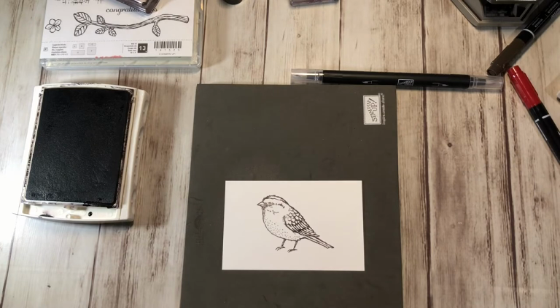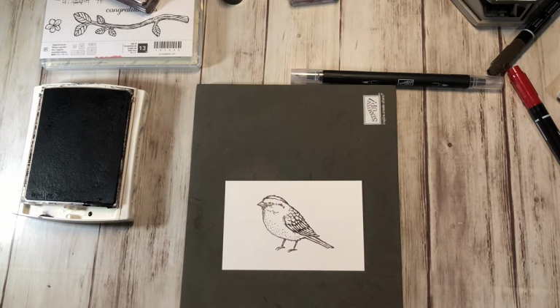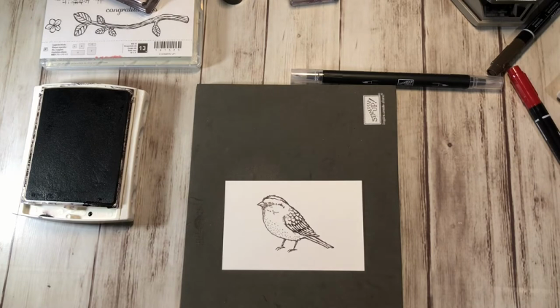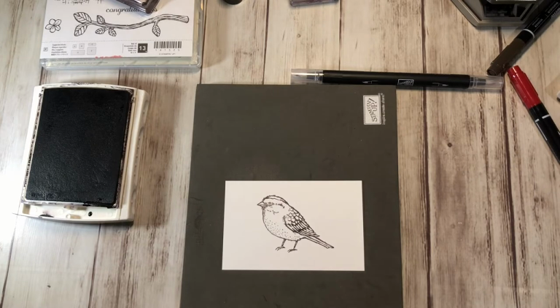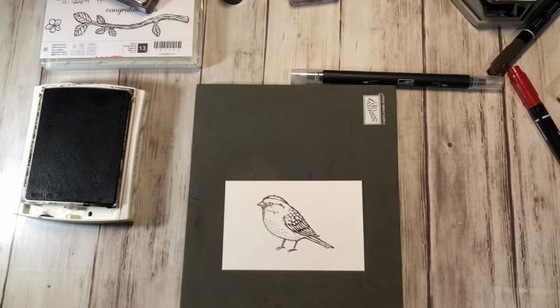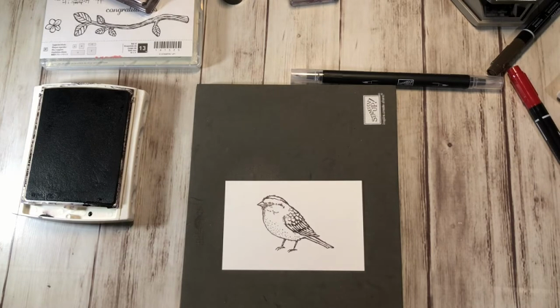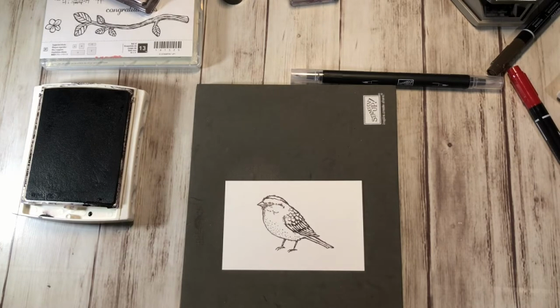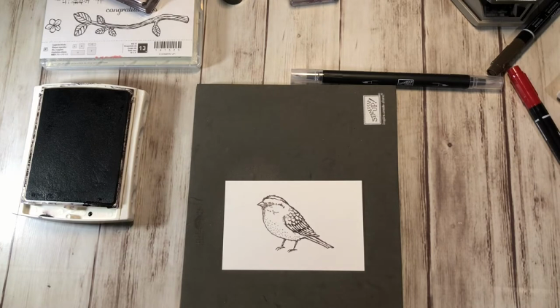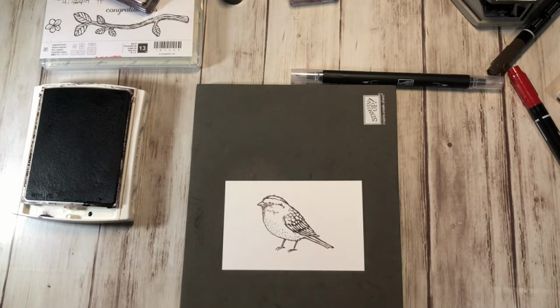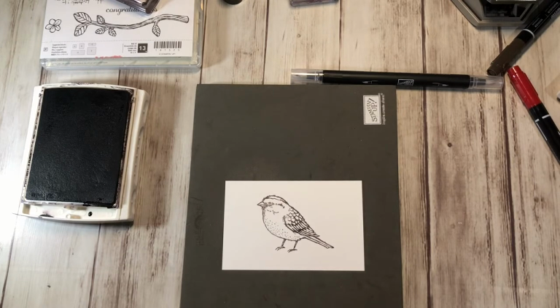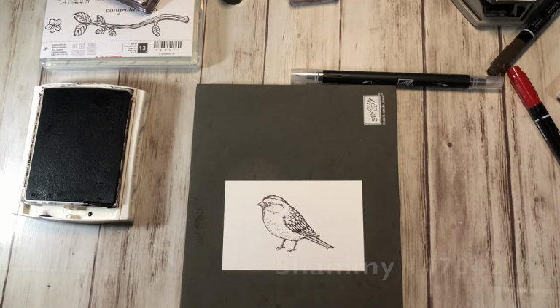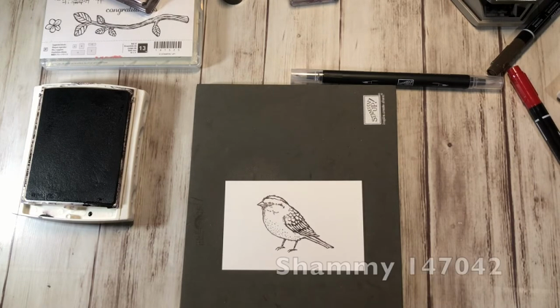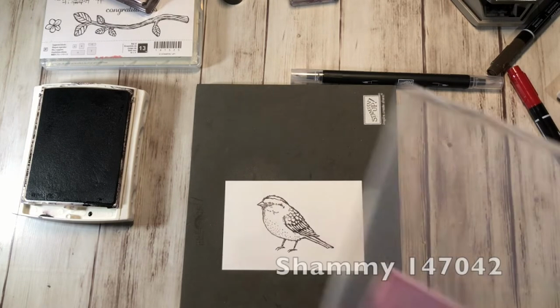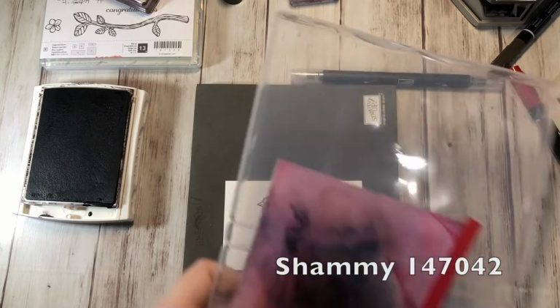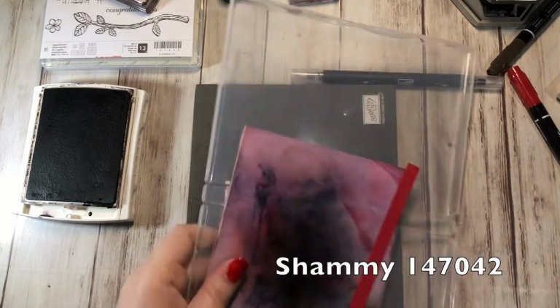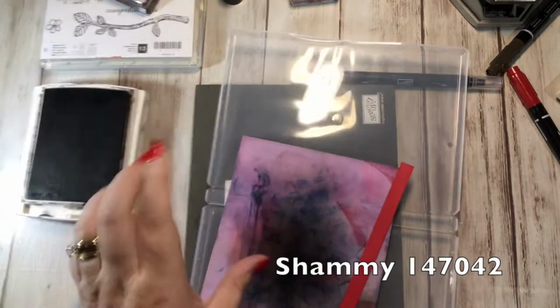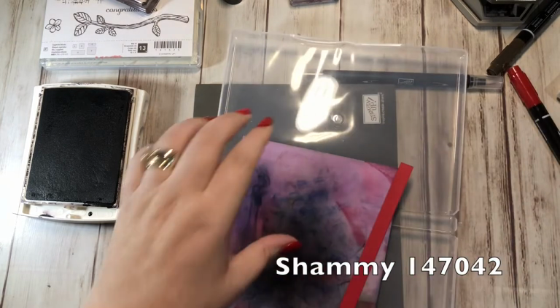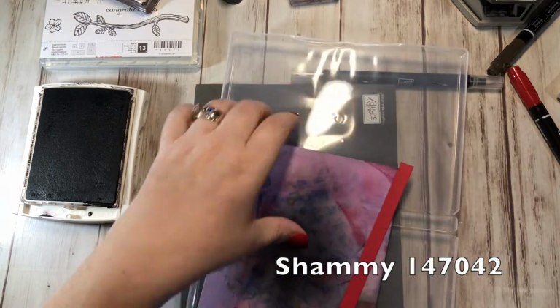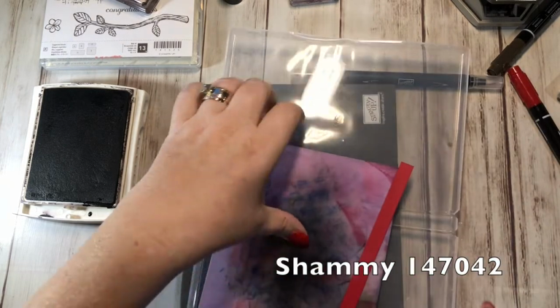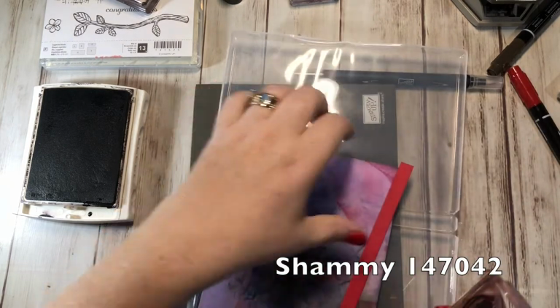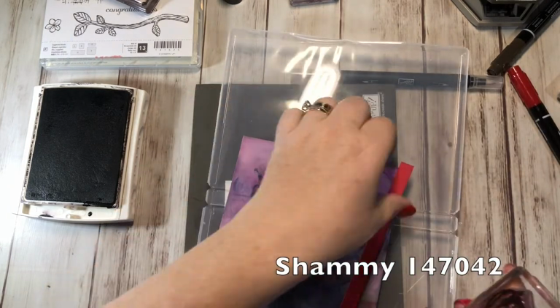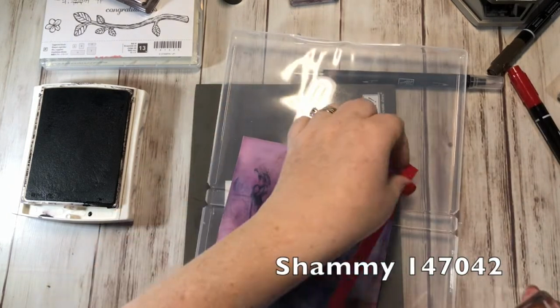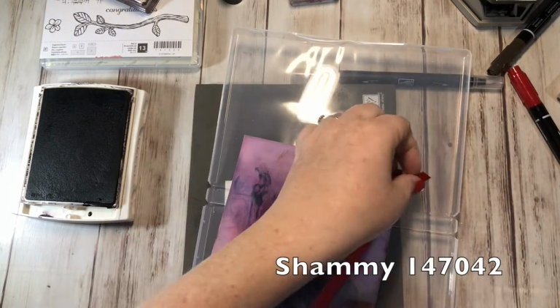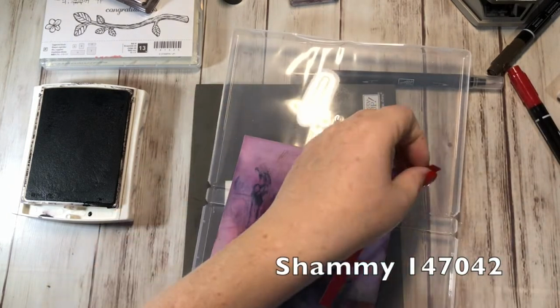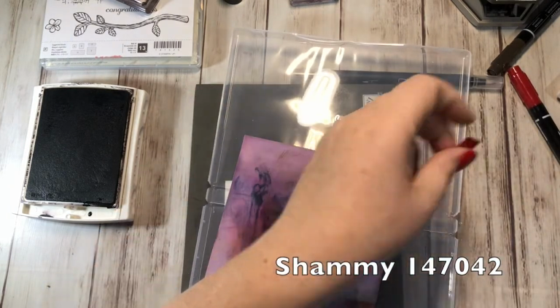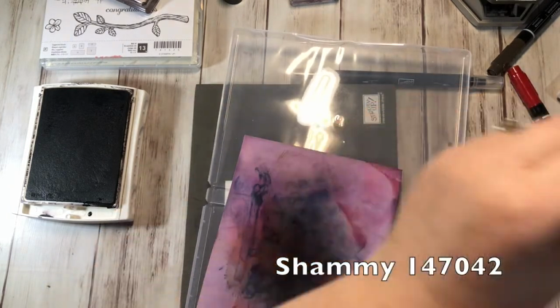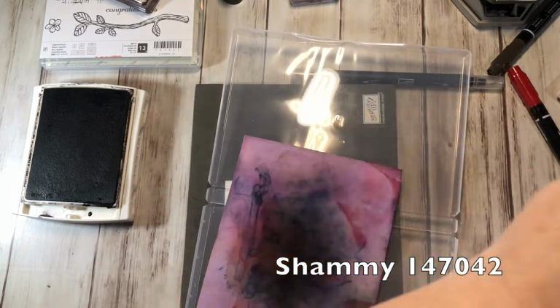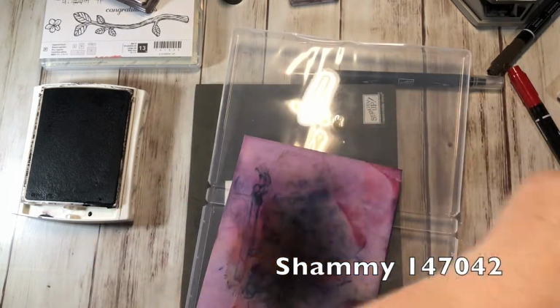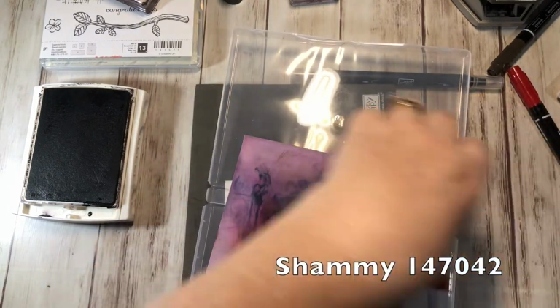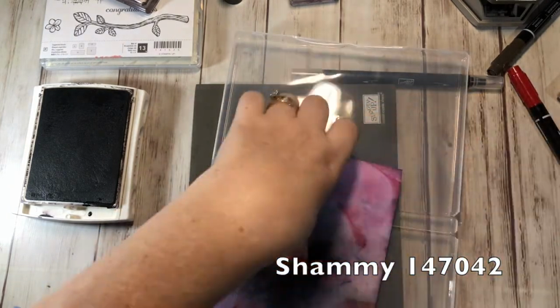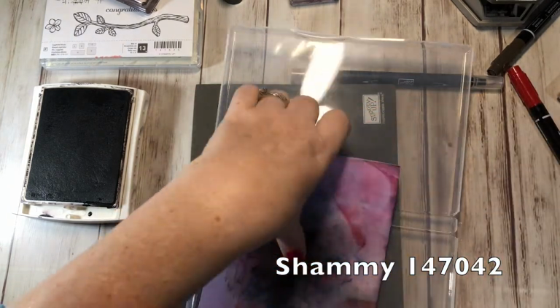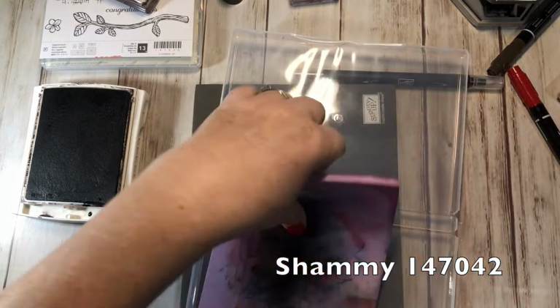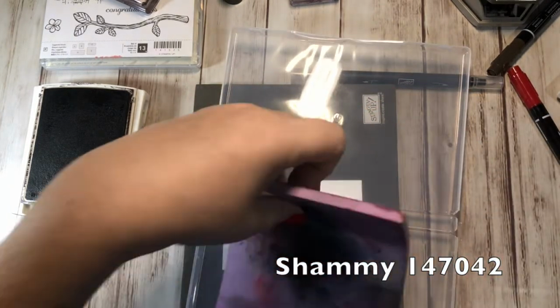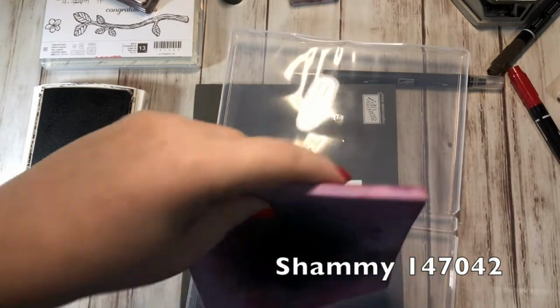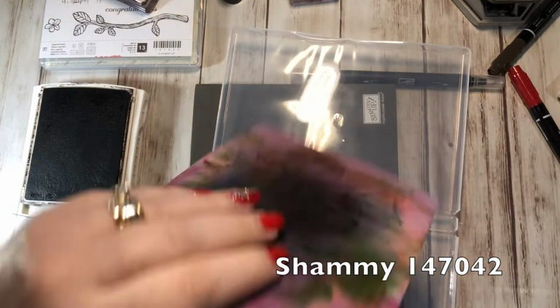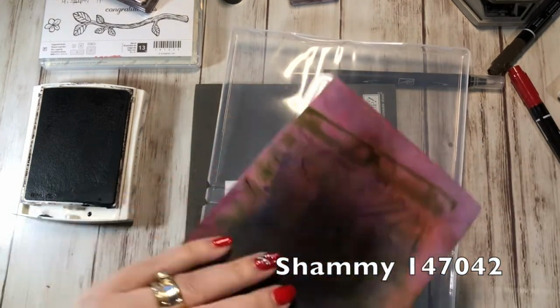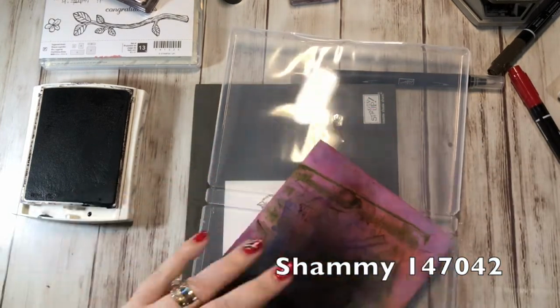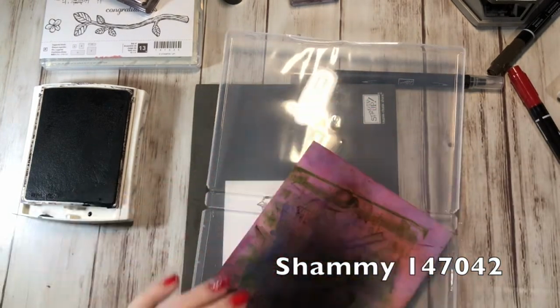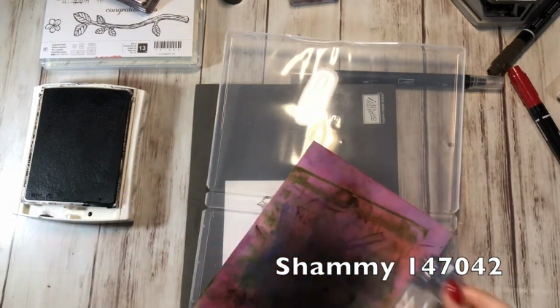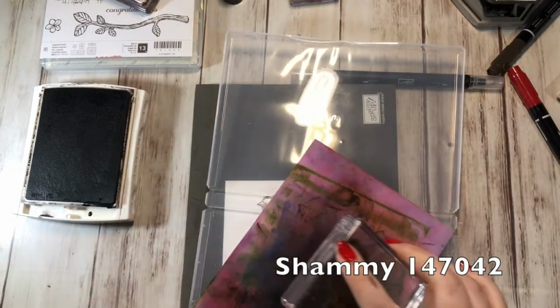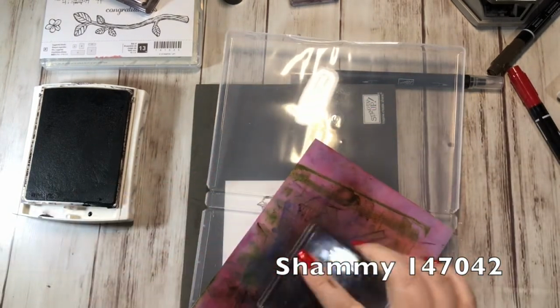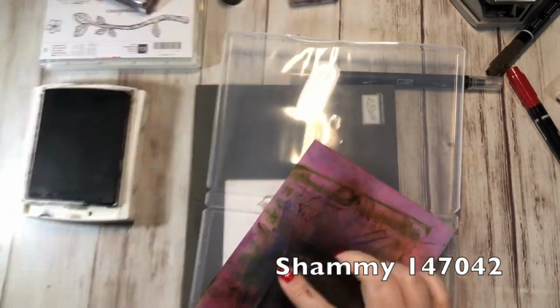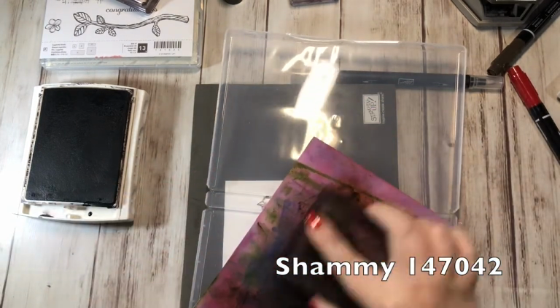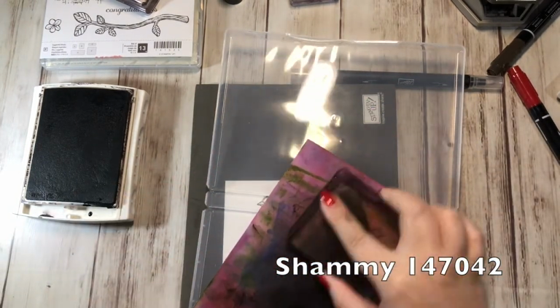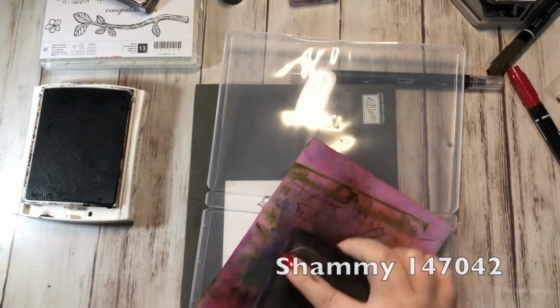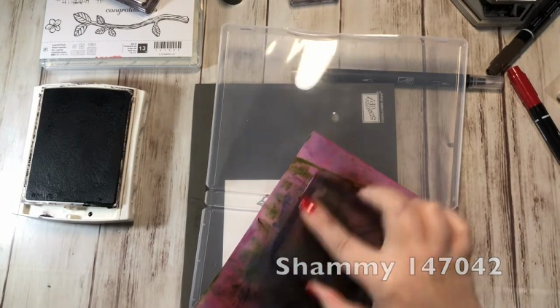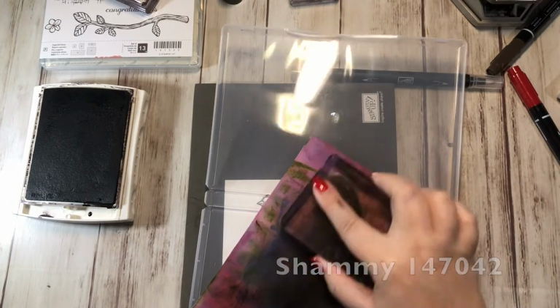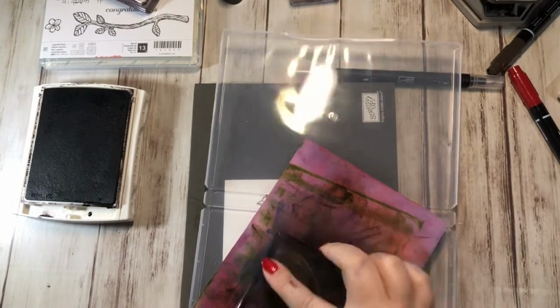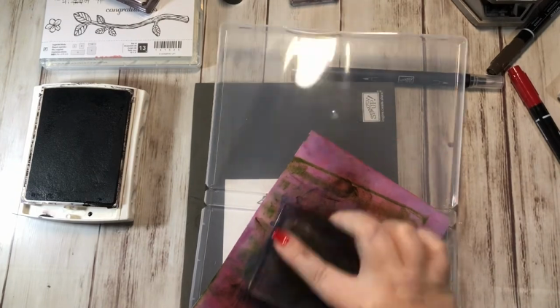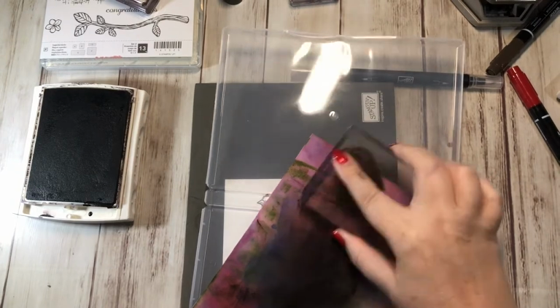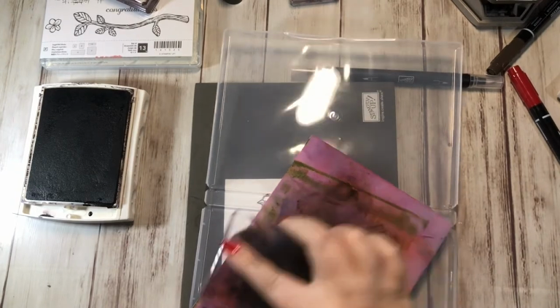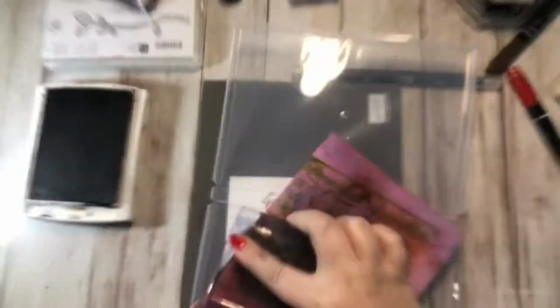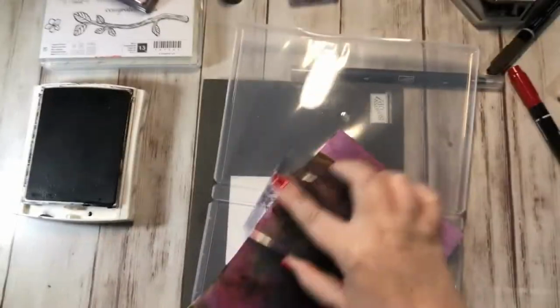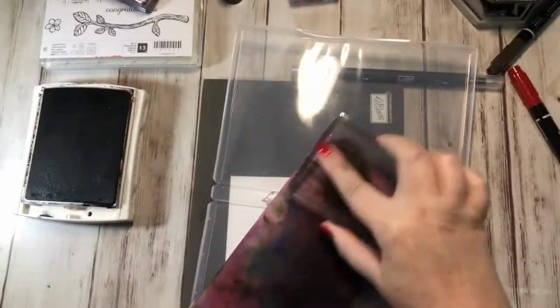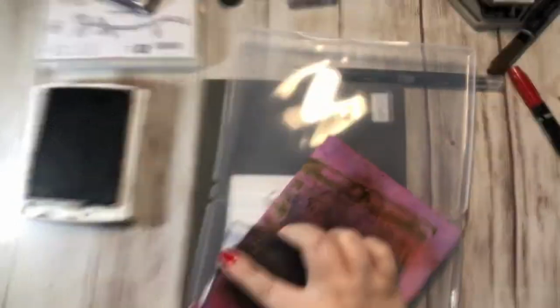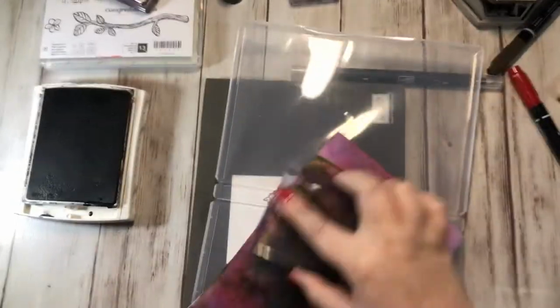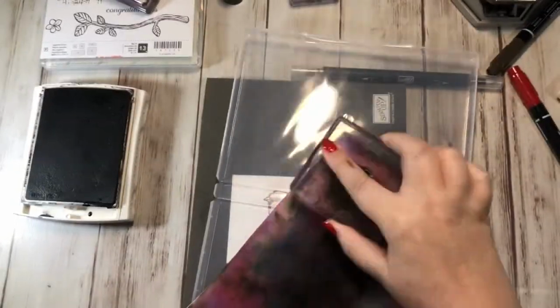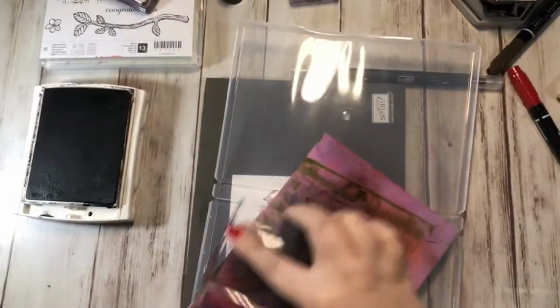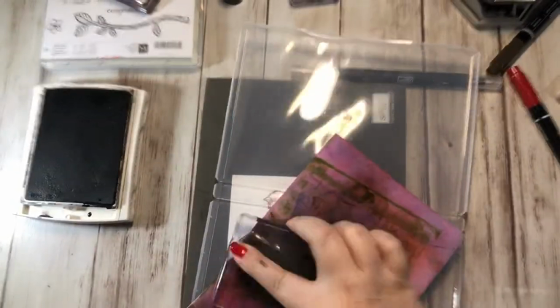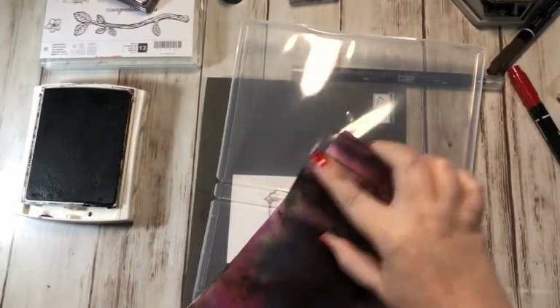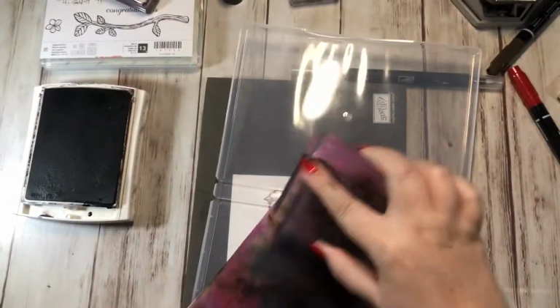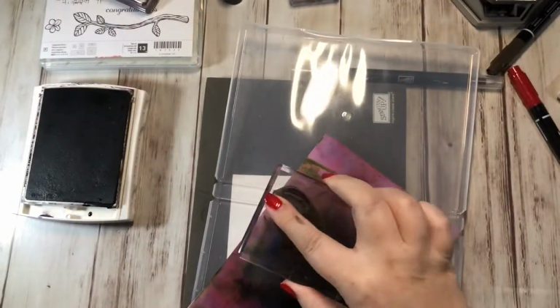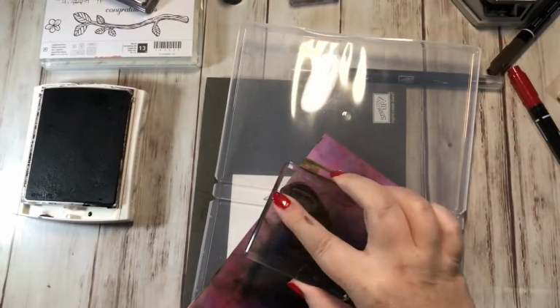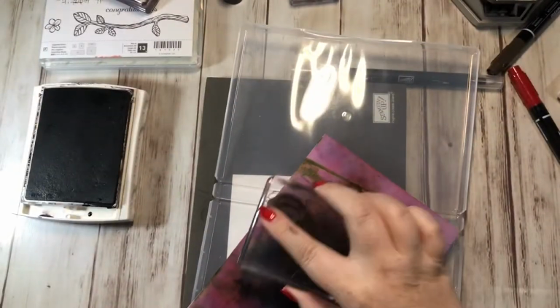Let me grab my chamois and clean this off so that I can put it away.